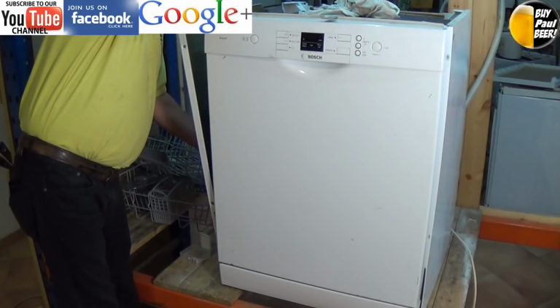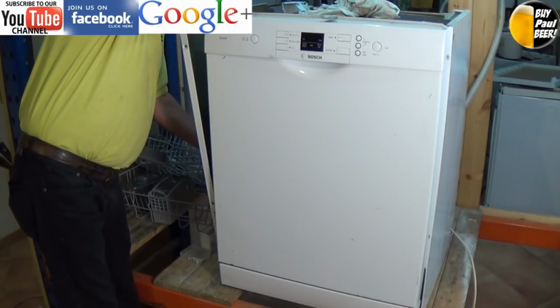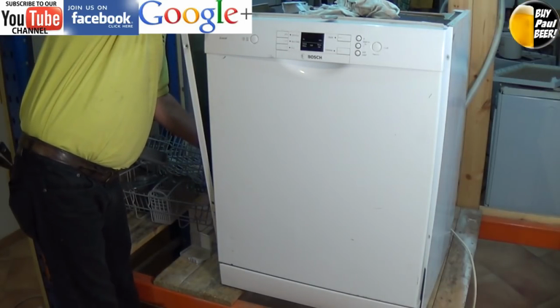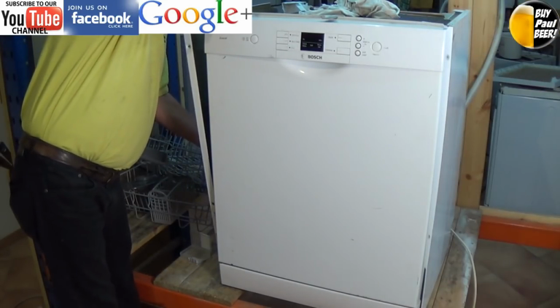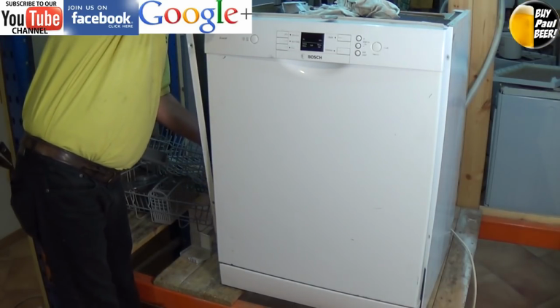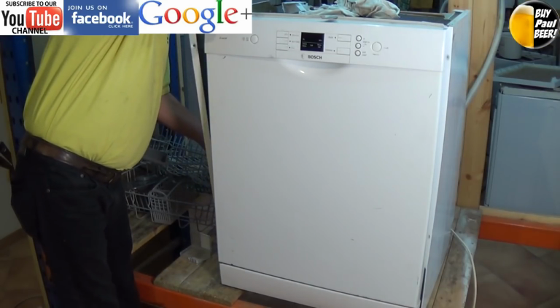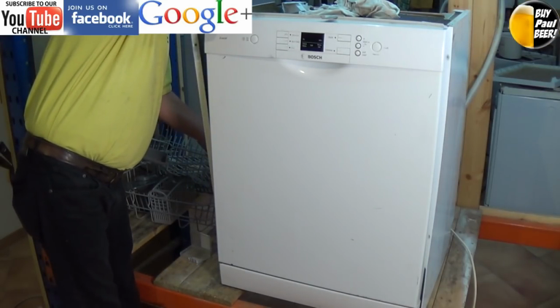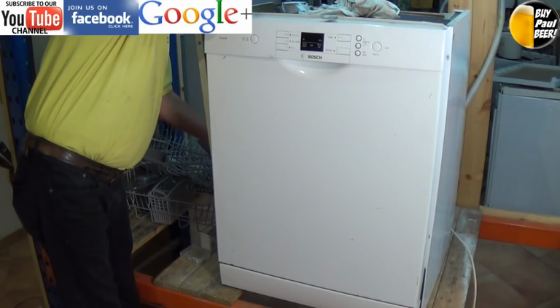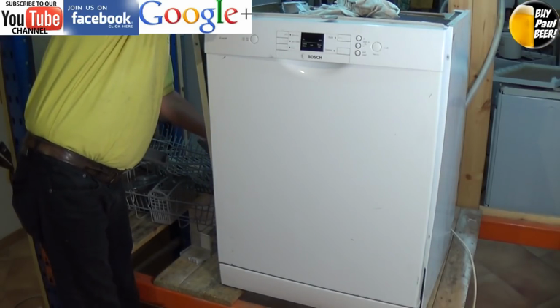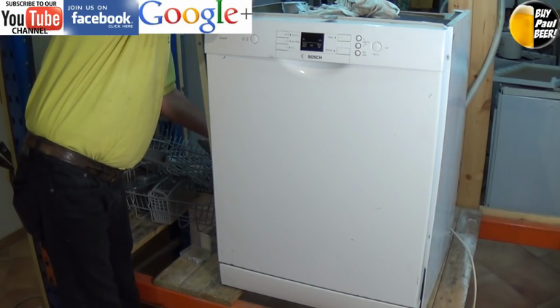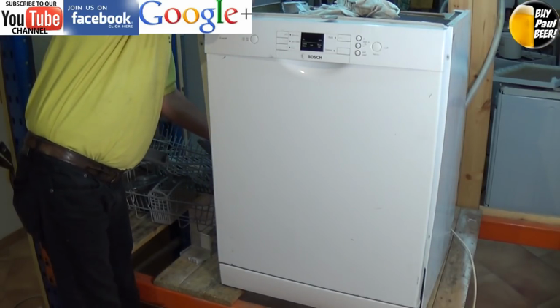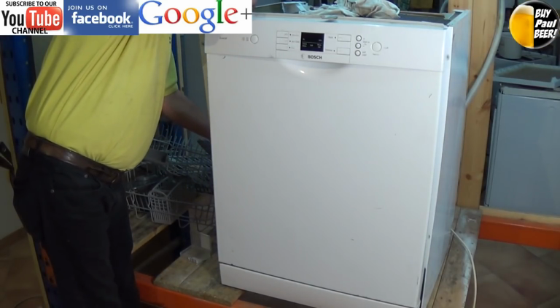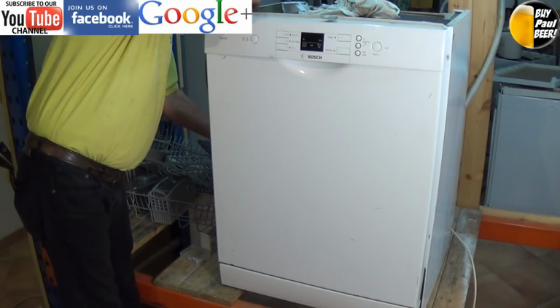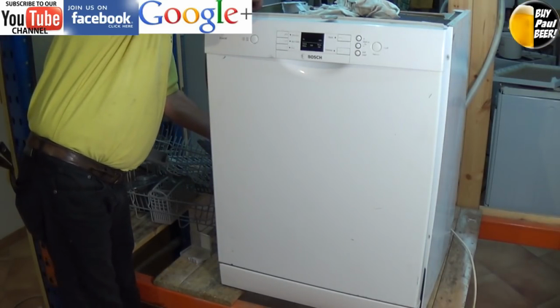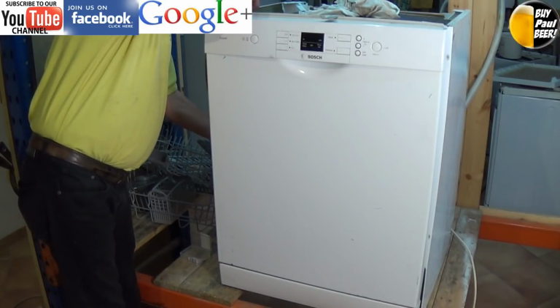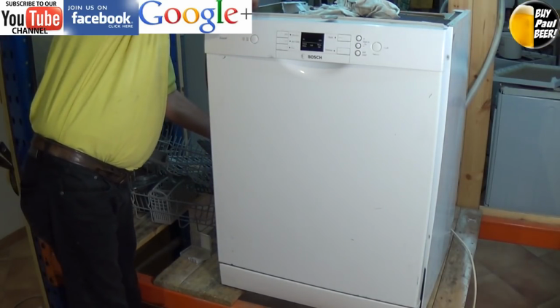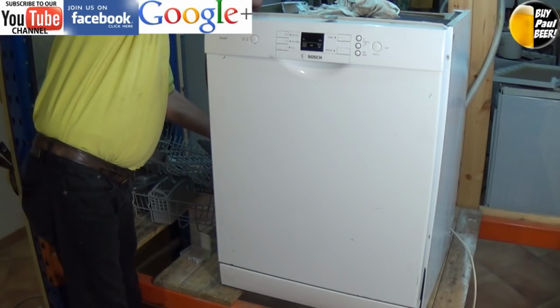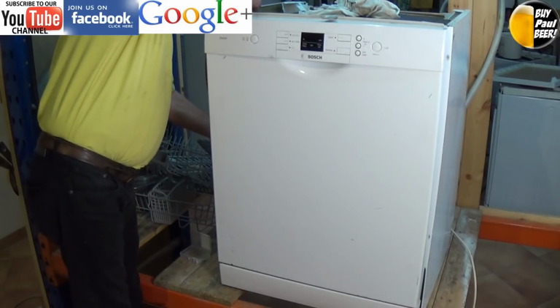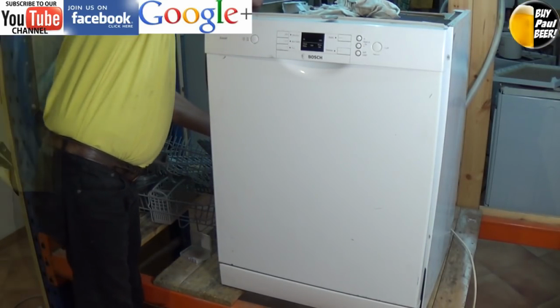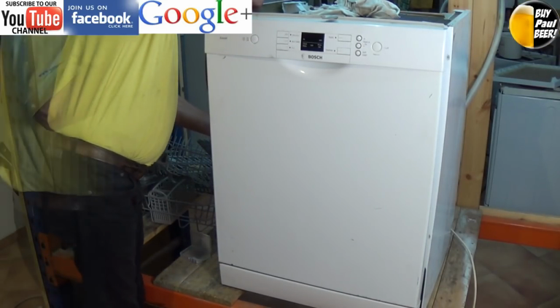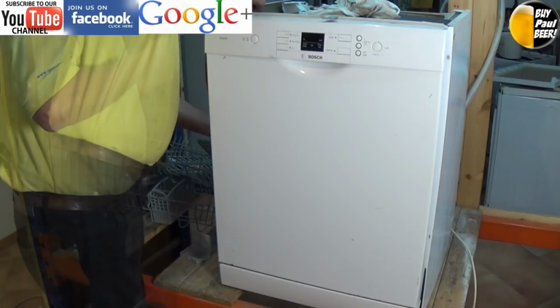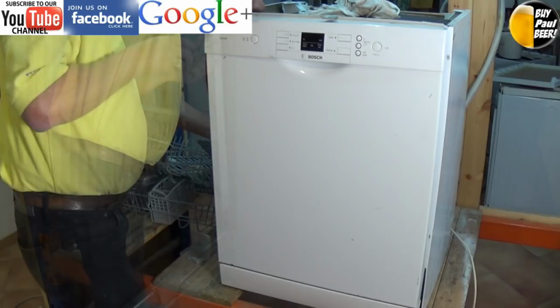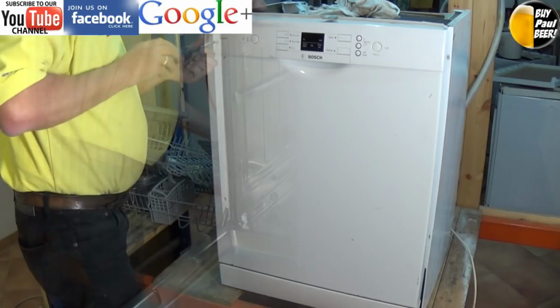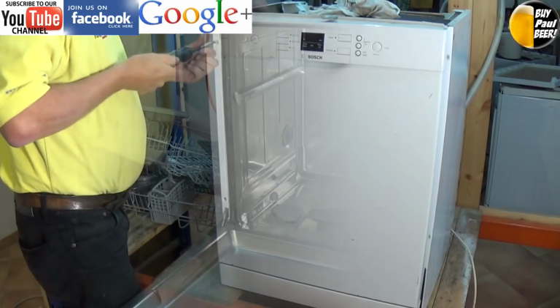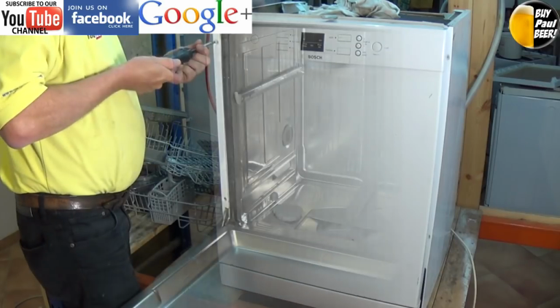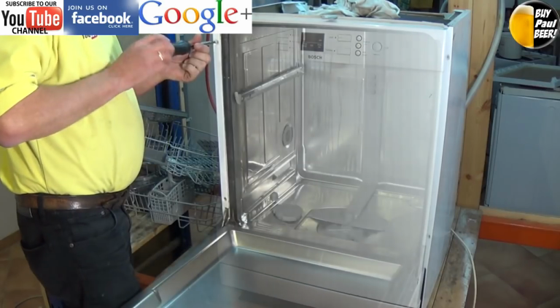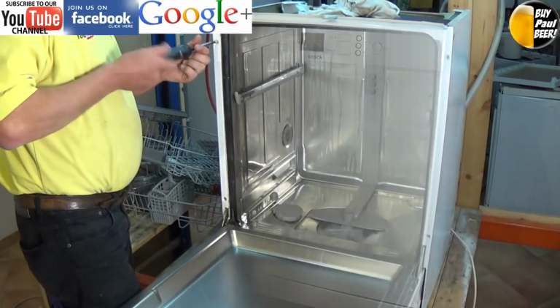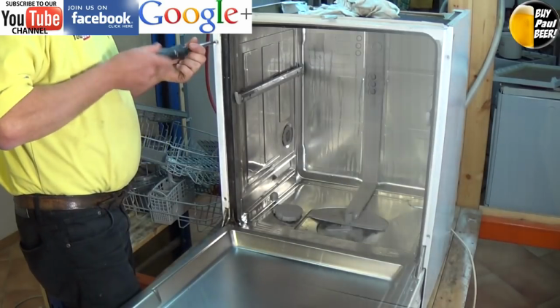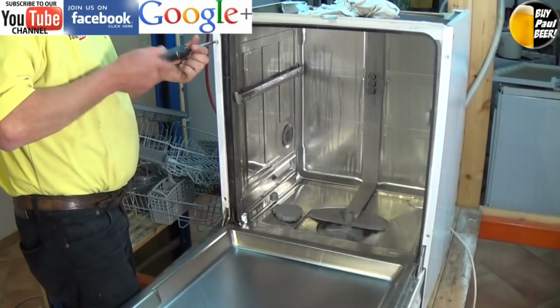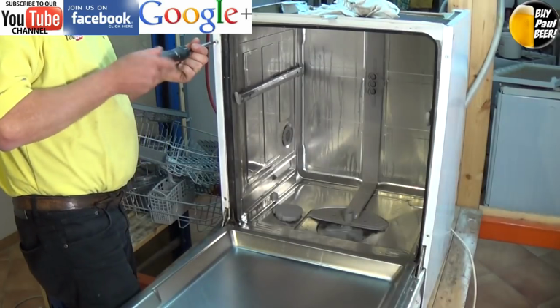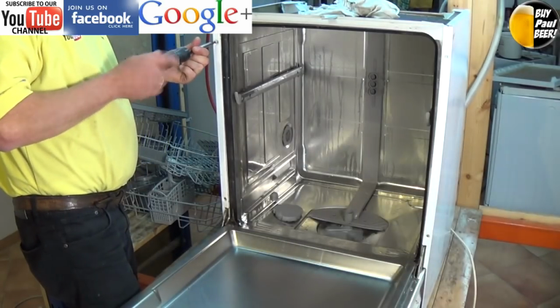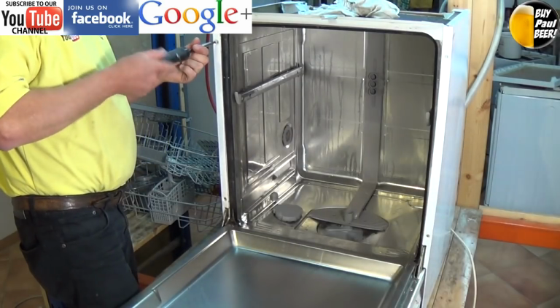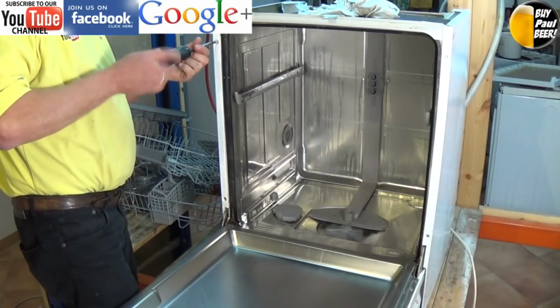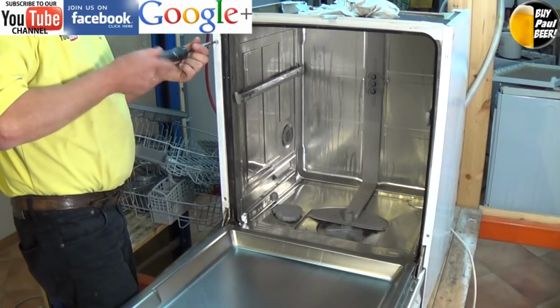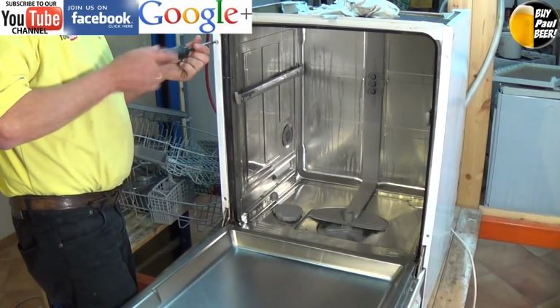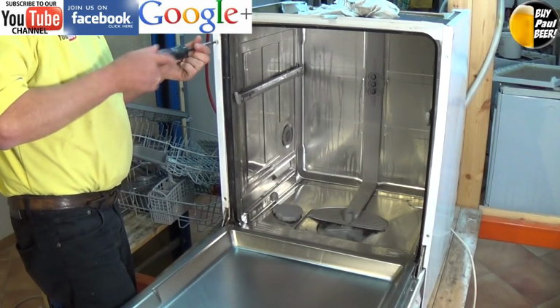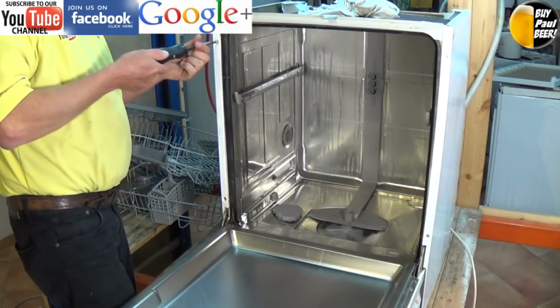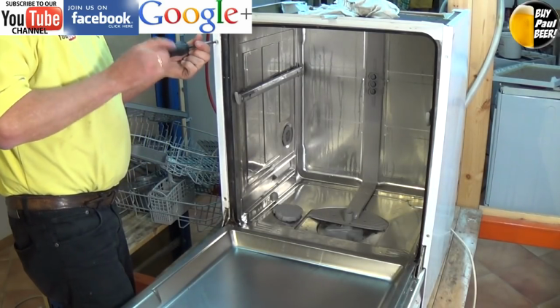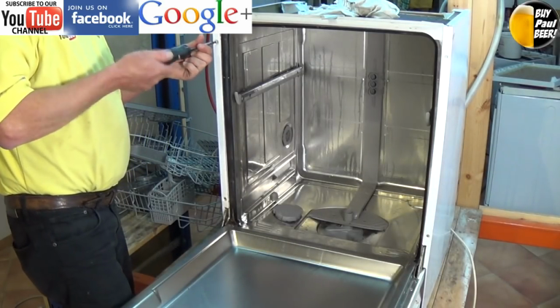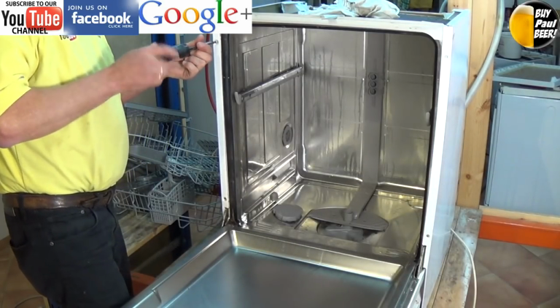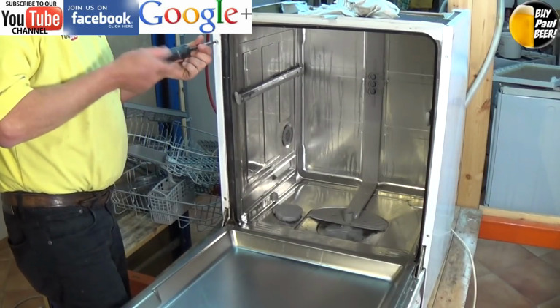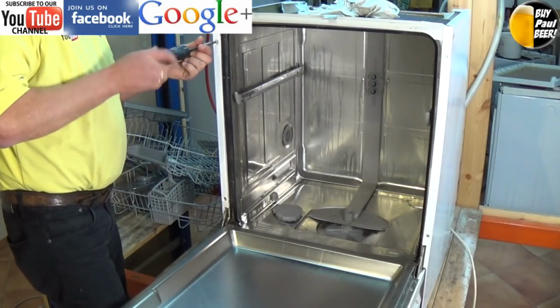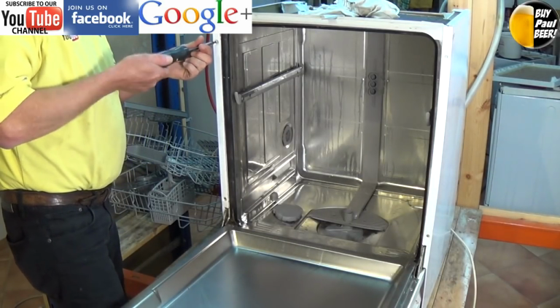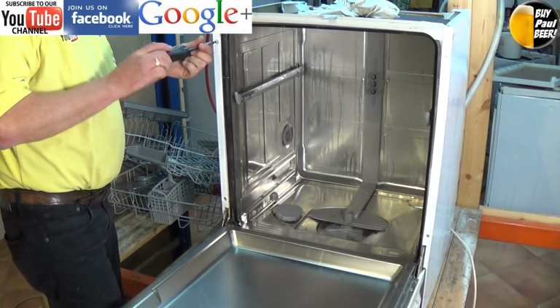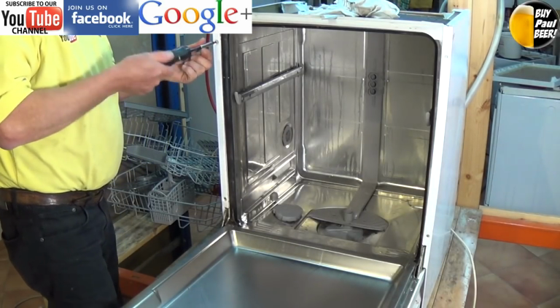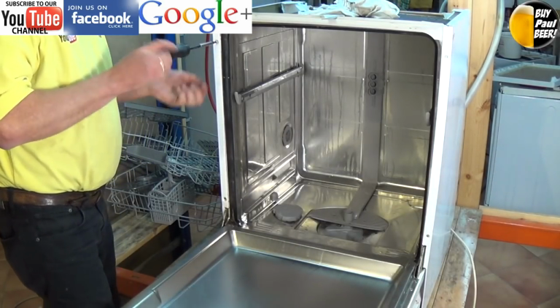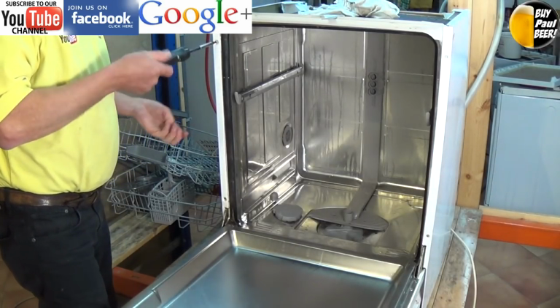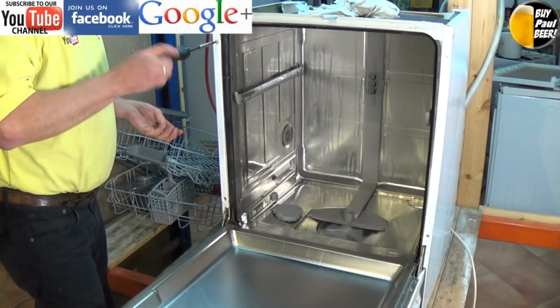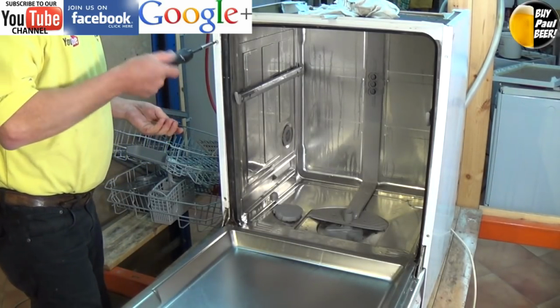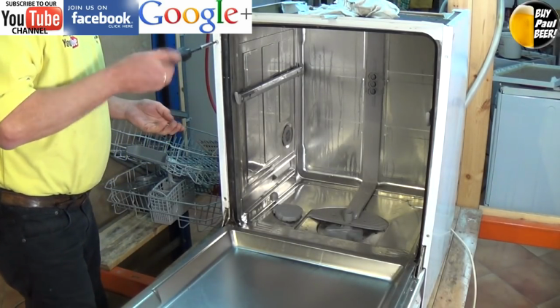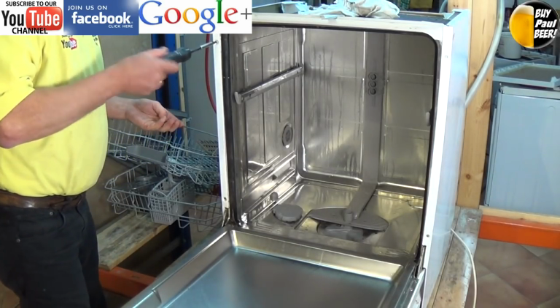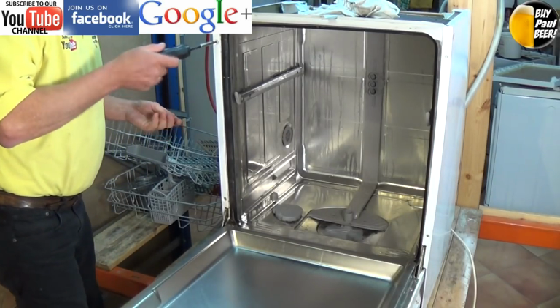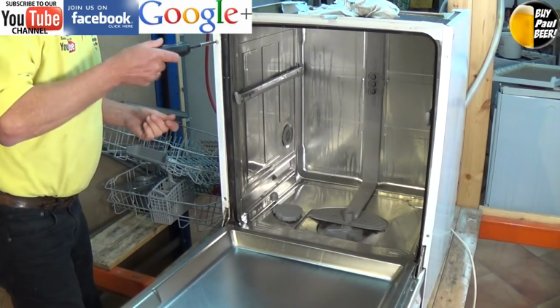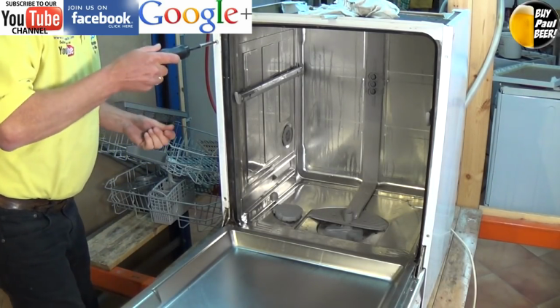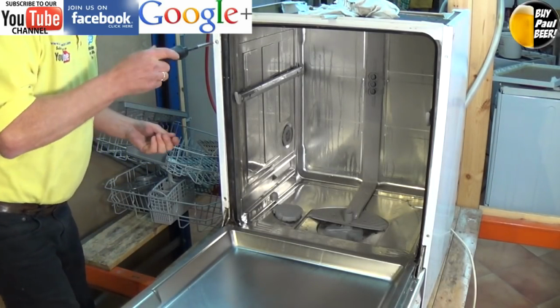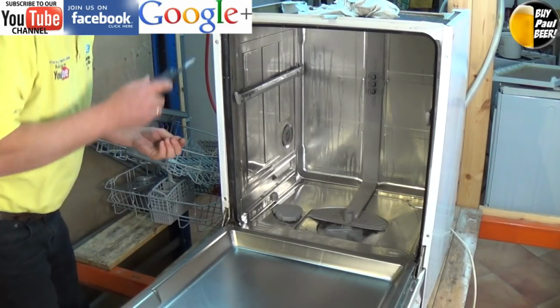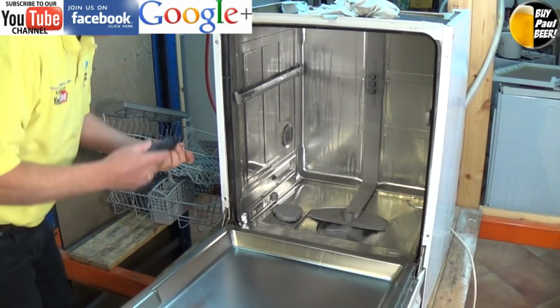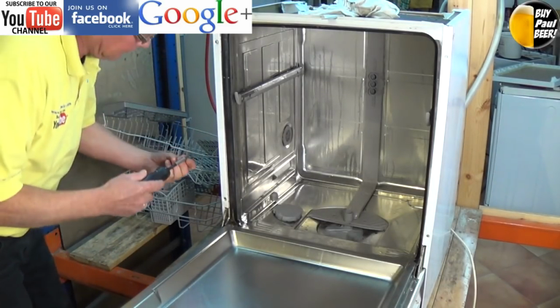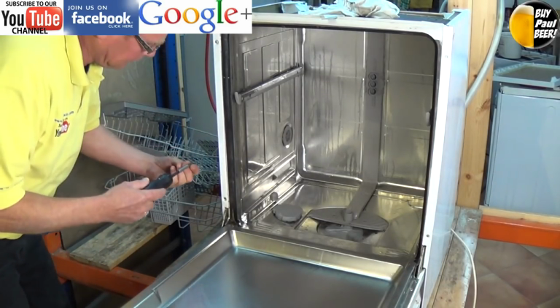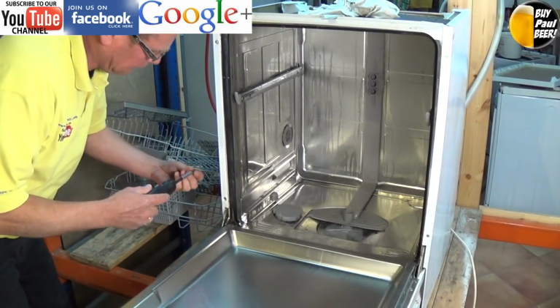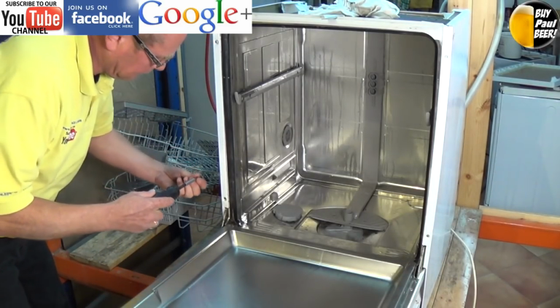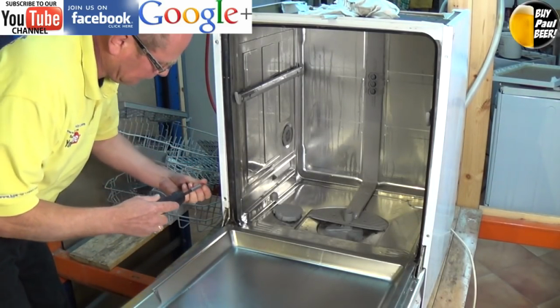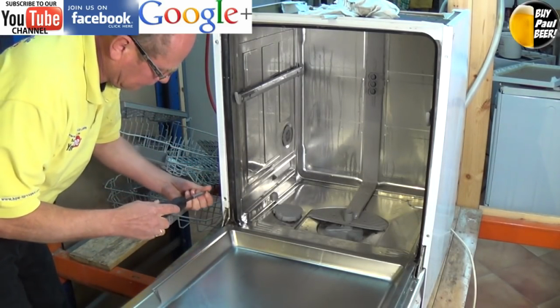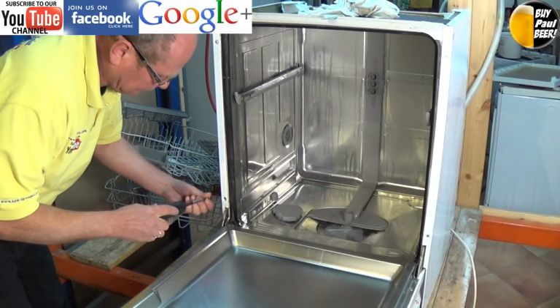Just replacing the side panels here, and then we will reassemble the dishwasher and put it on test.